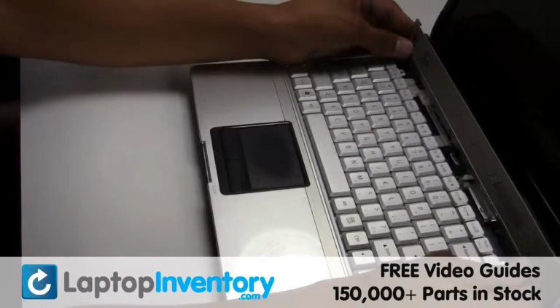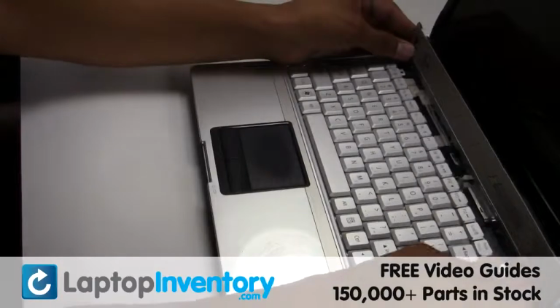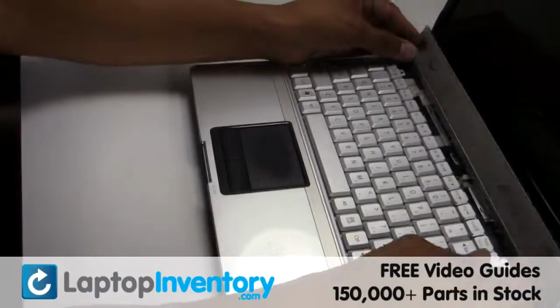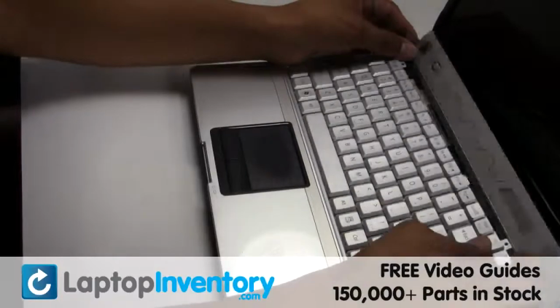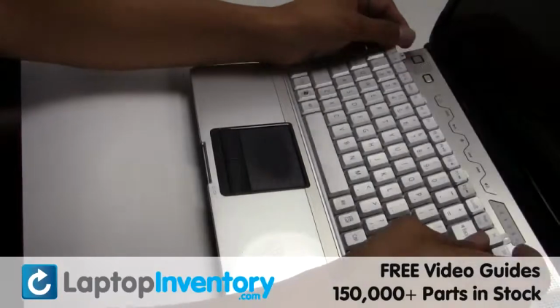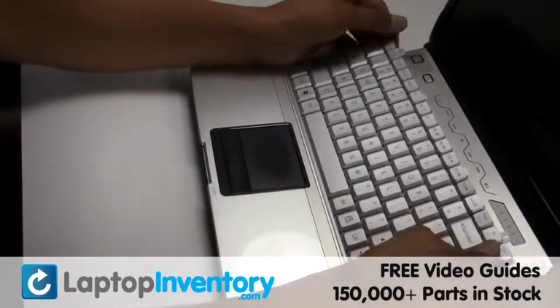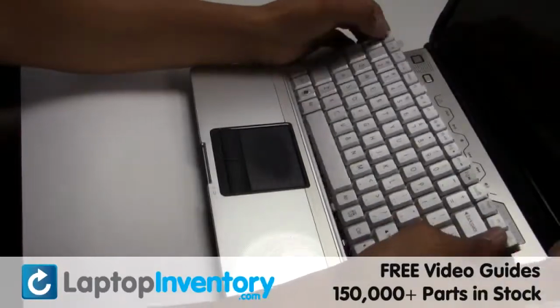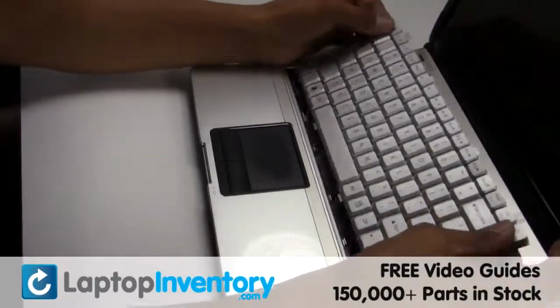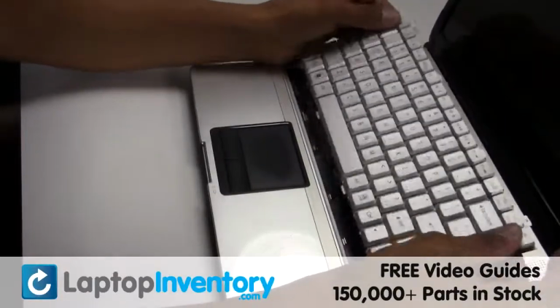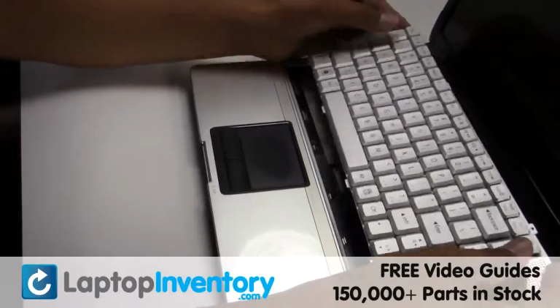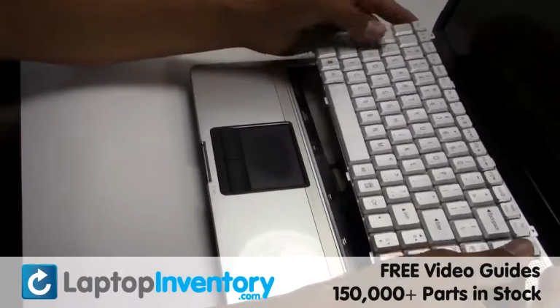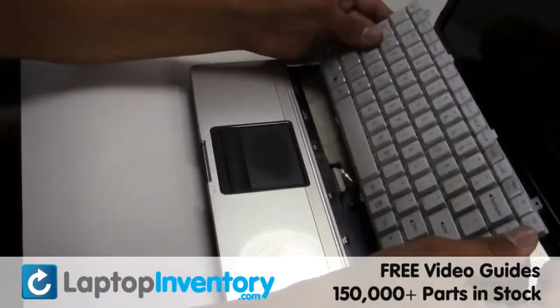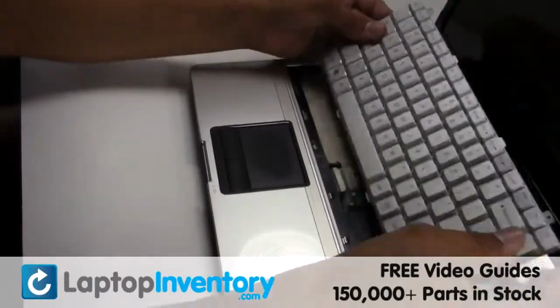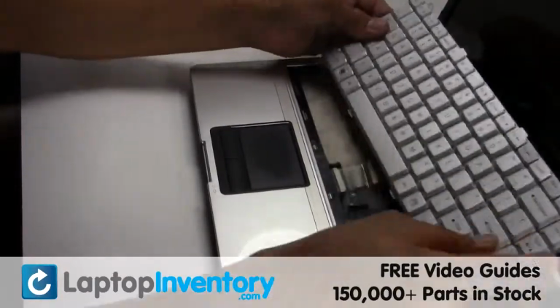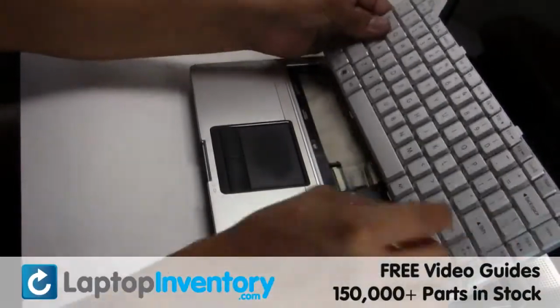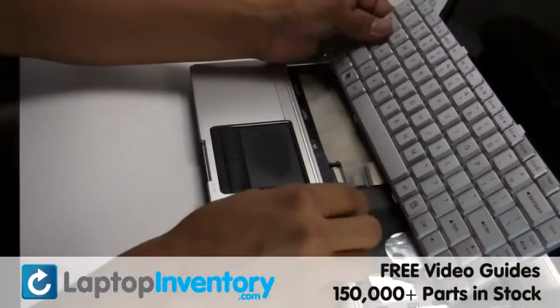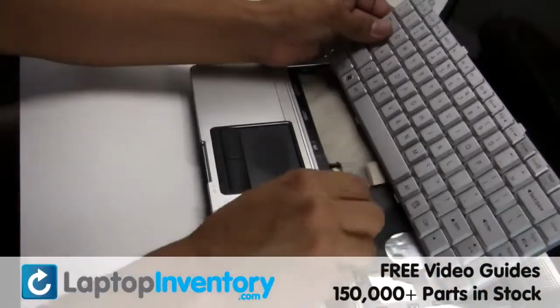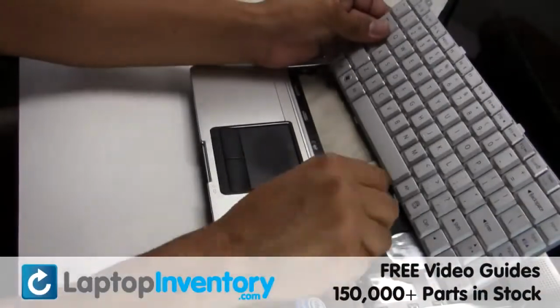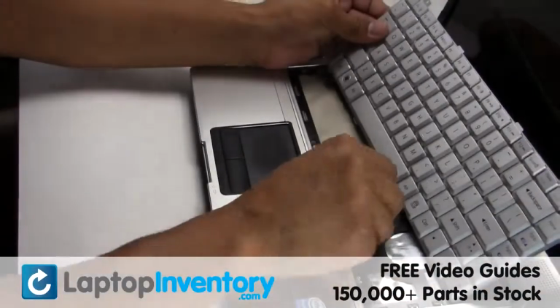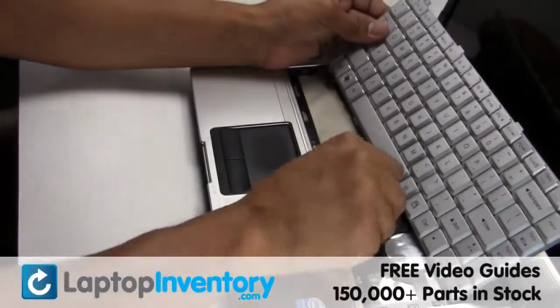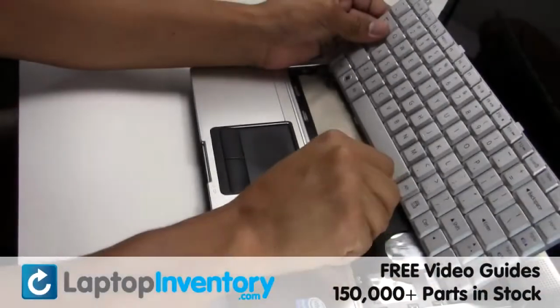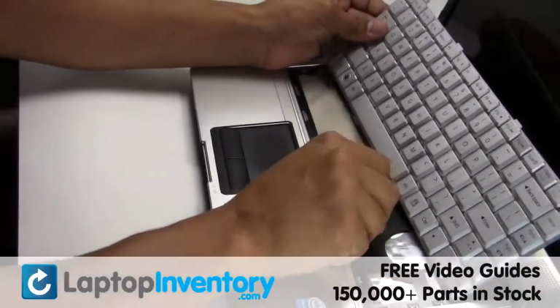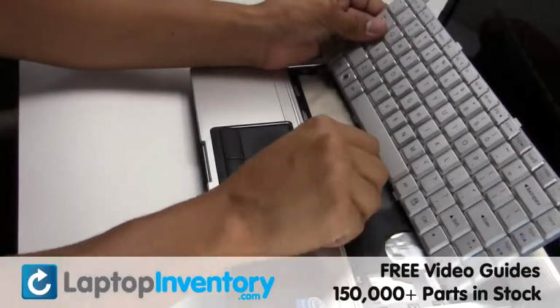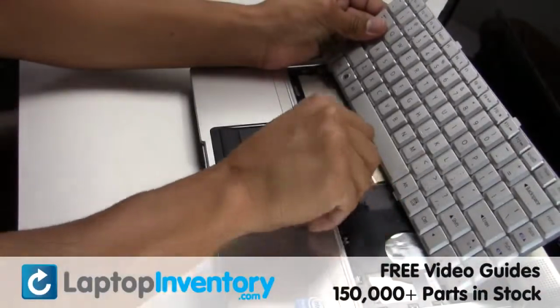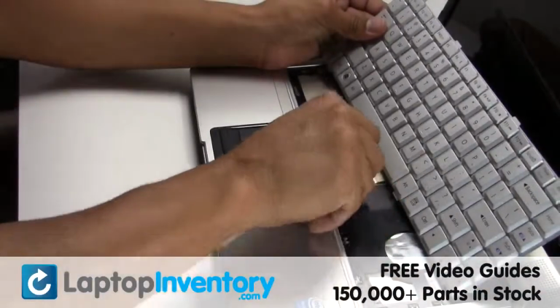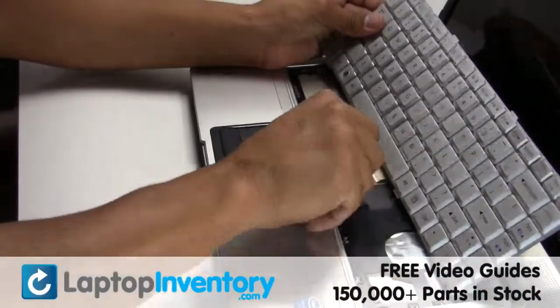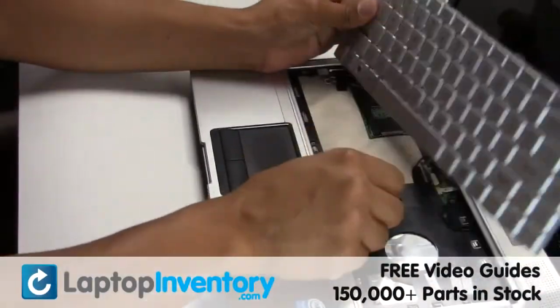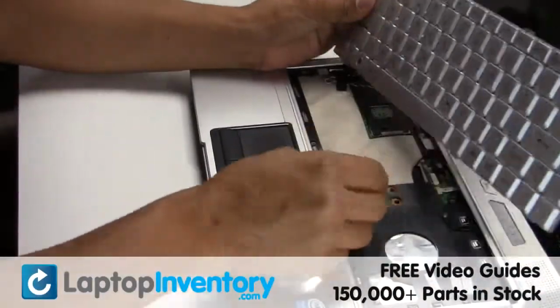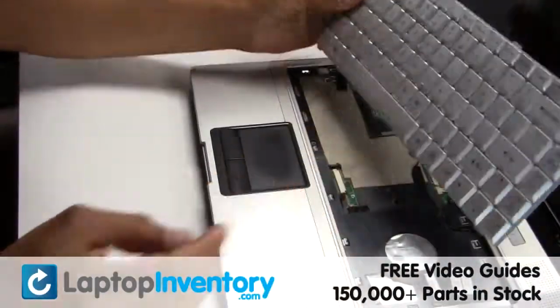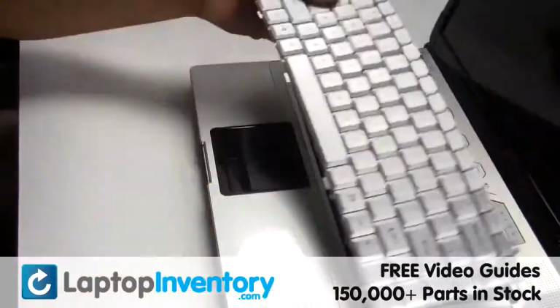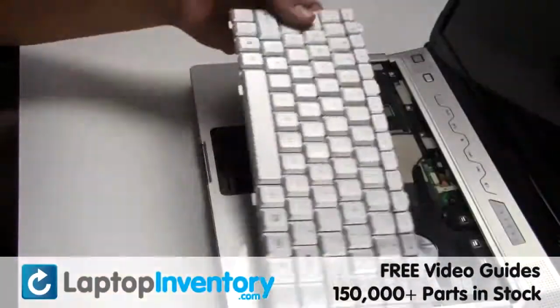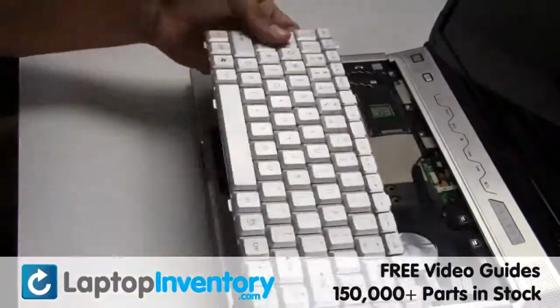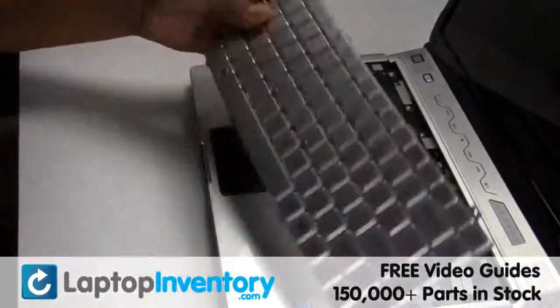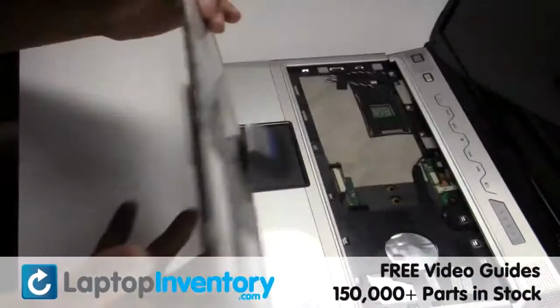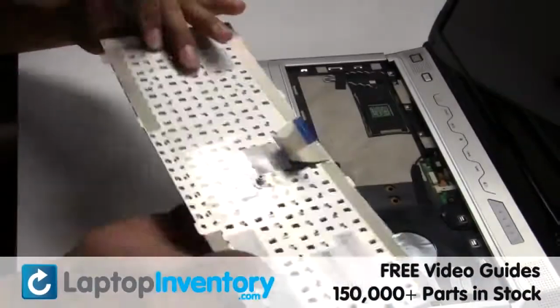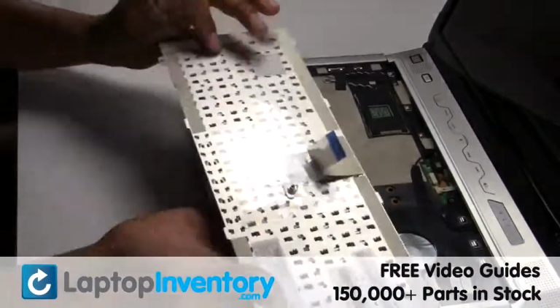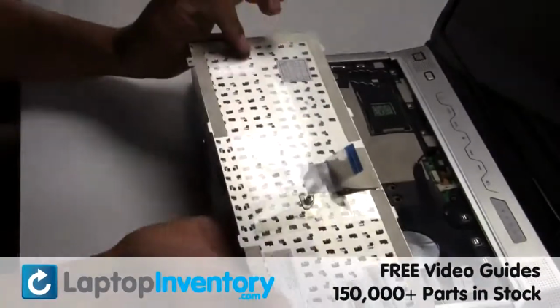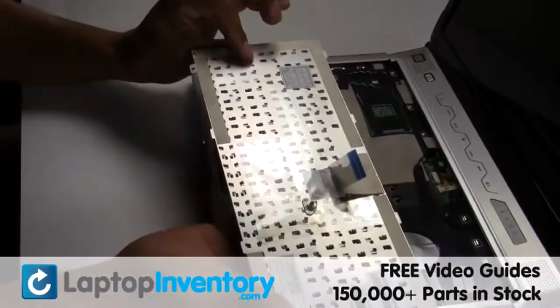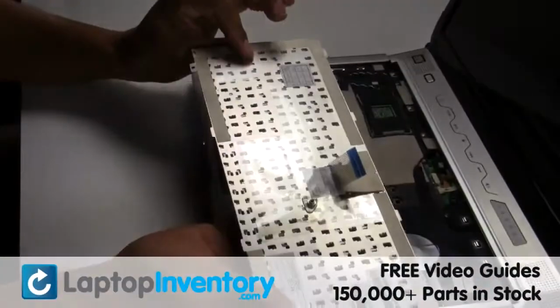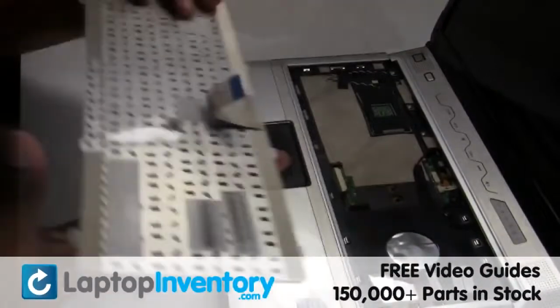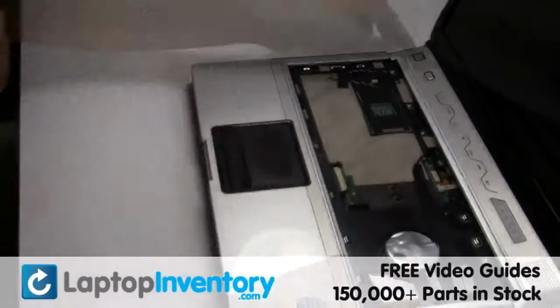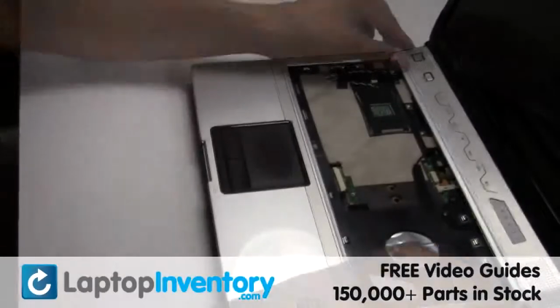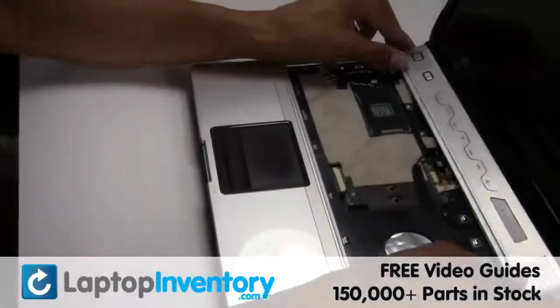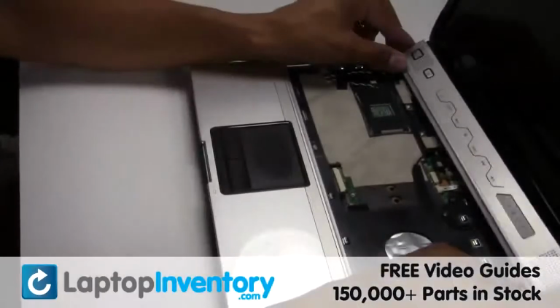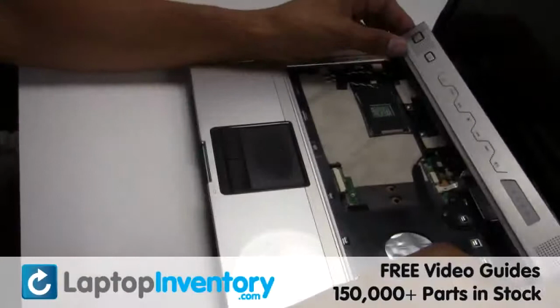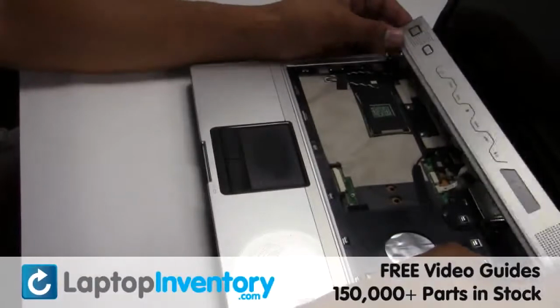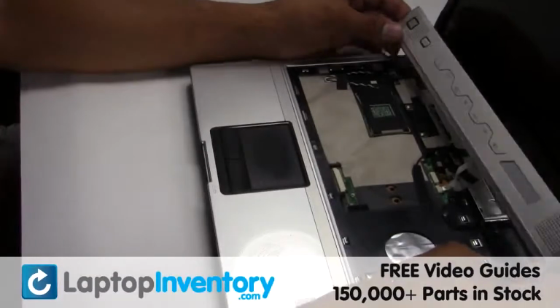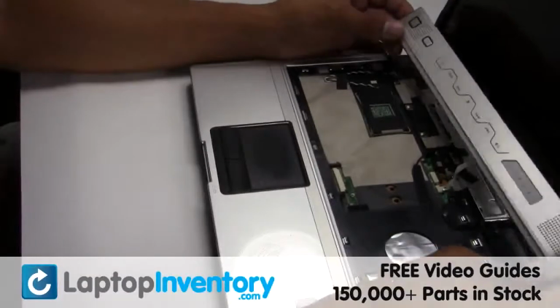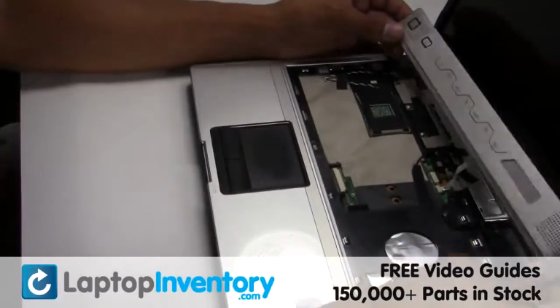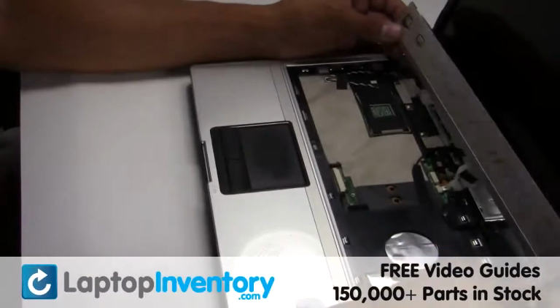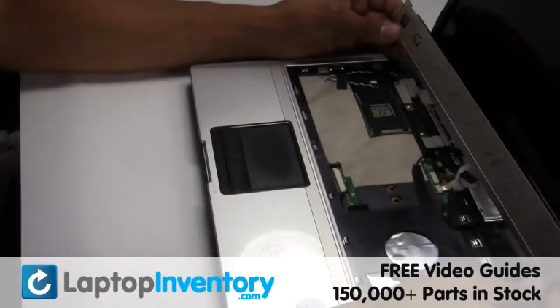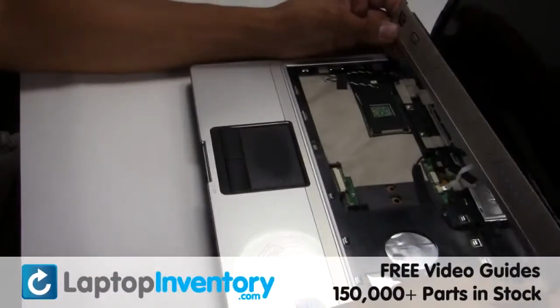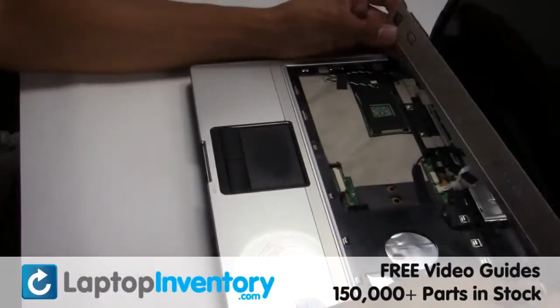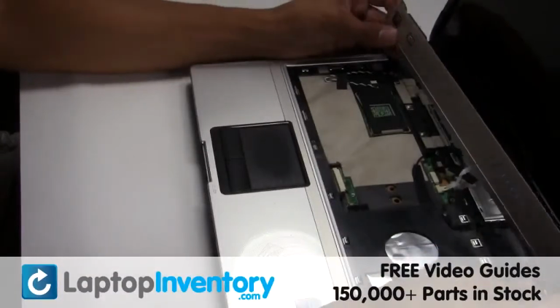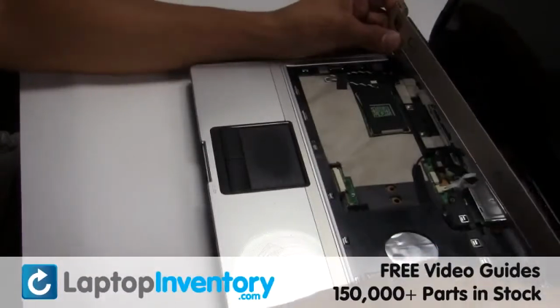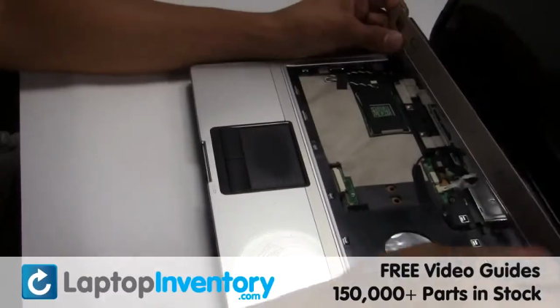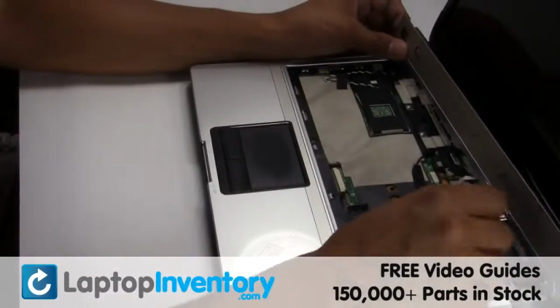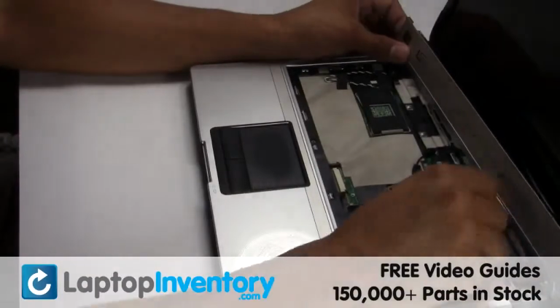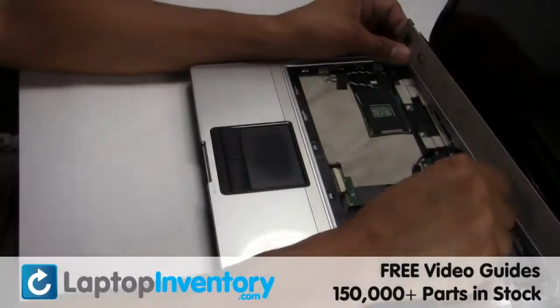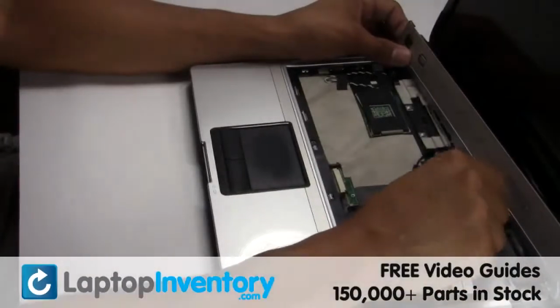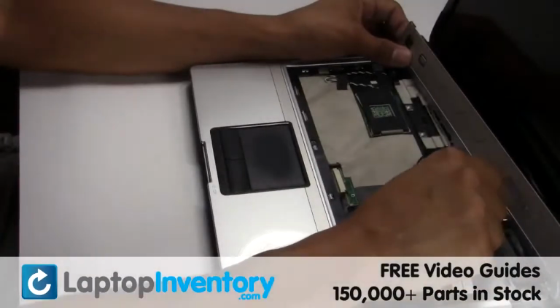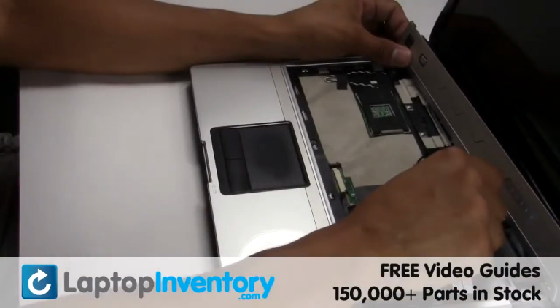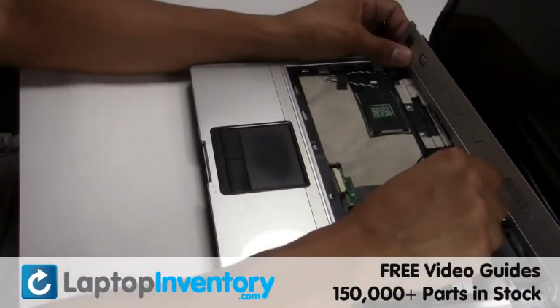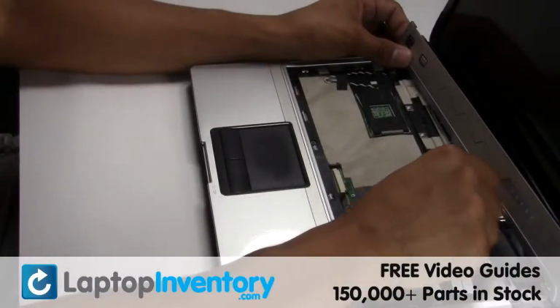Gently pry out the keyboard. Gently disconnect the cable.